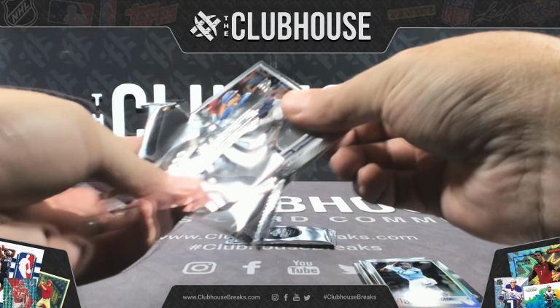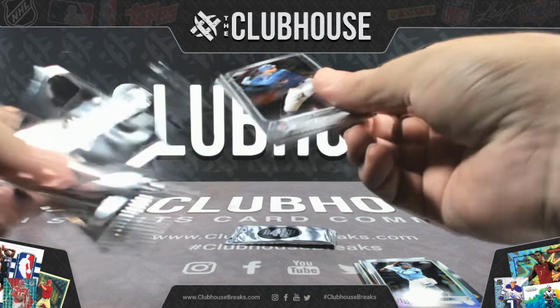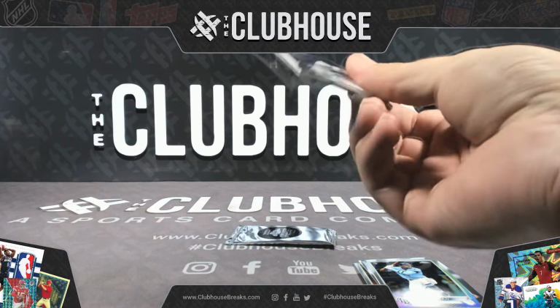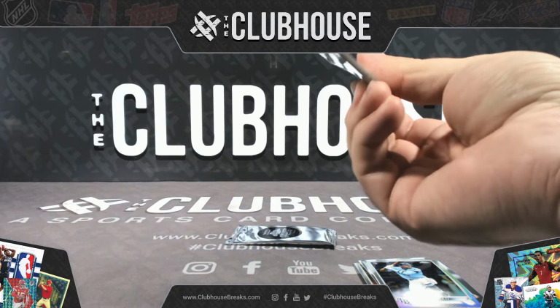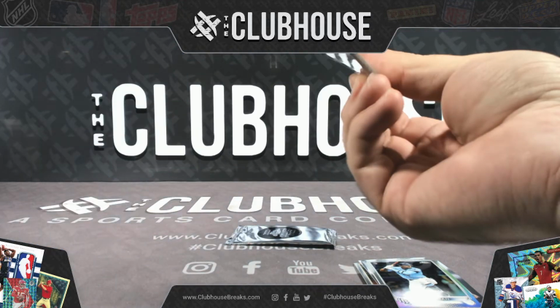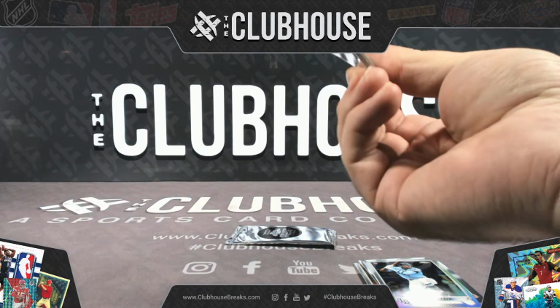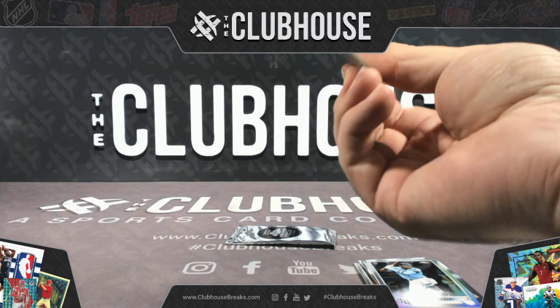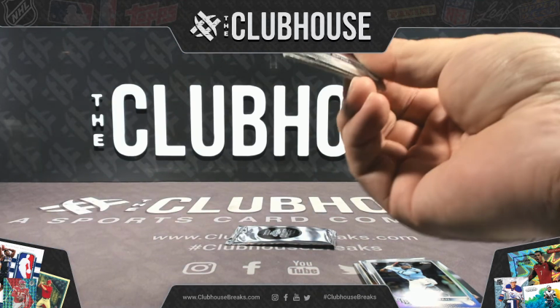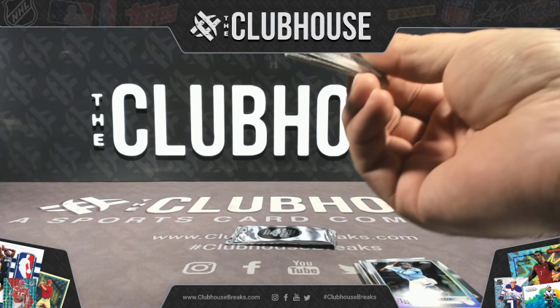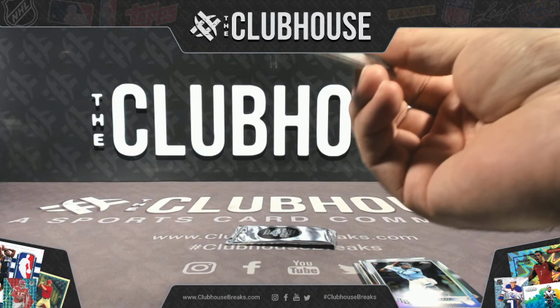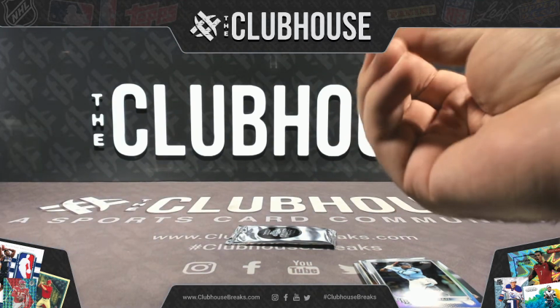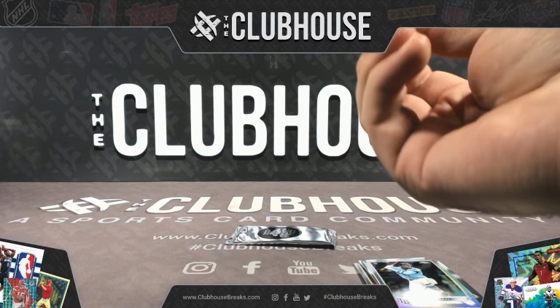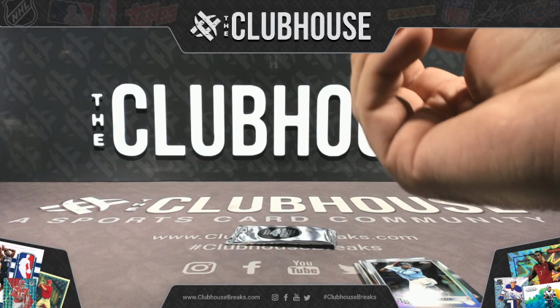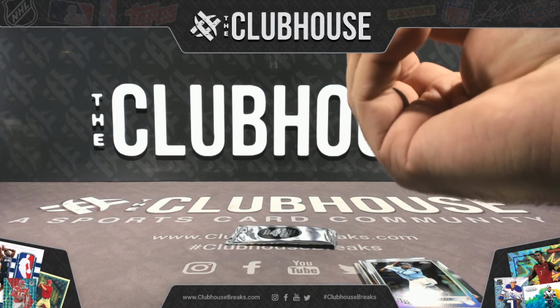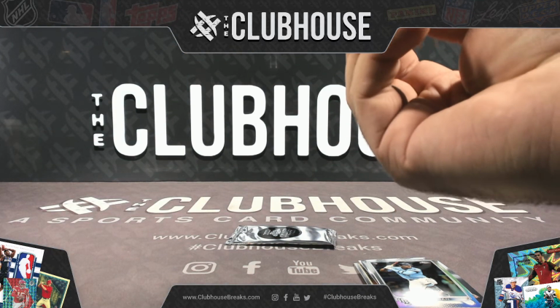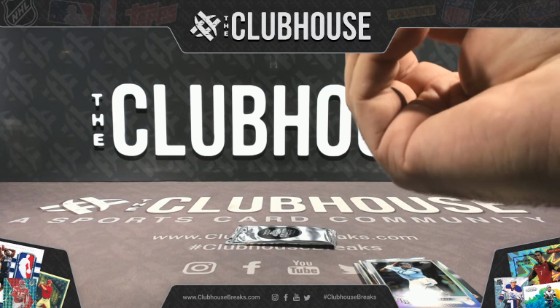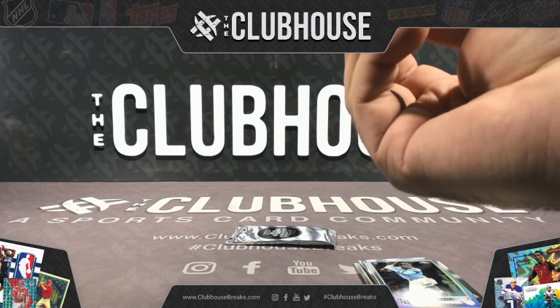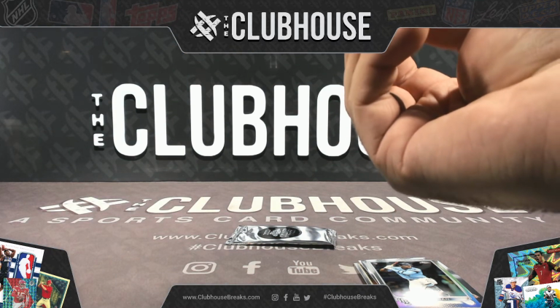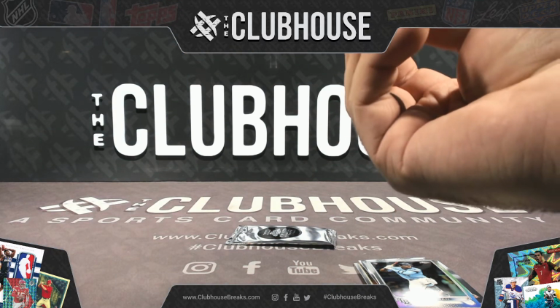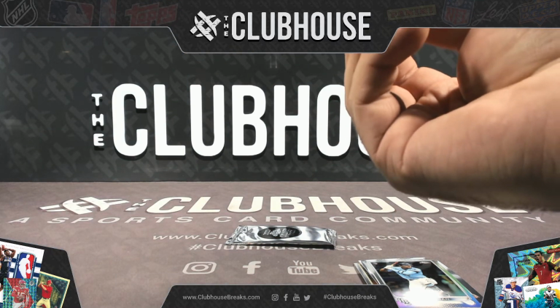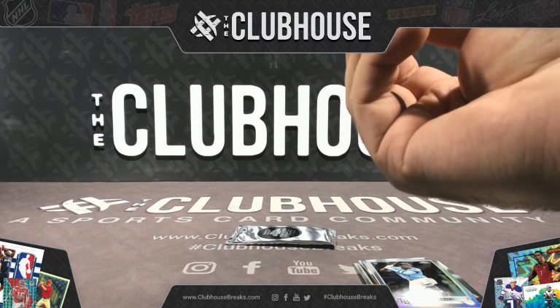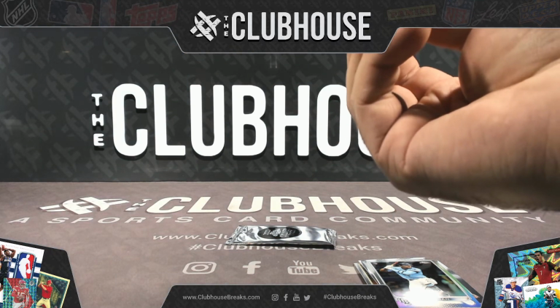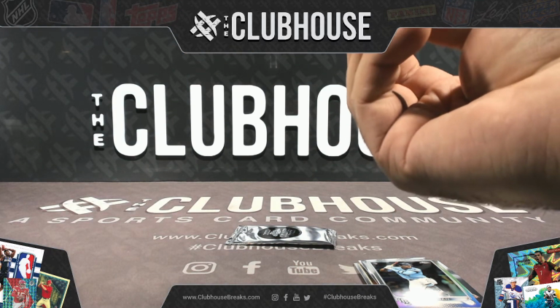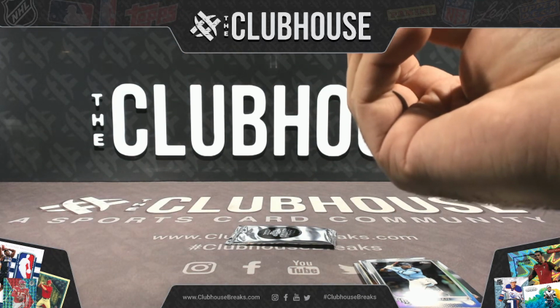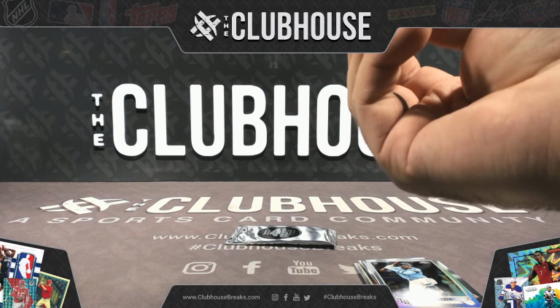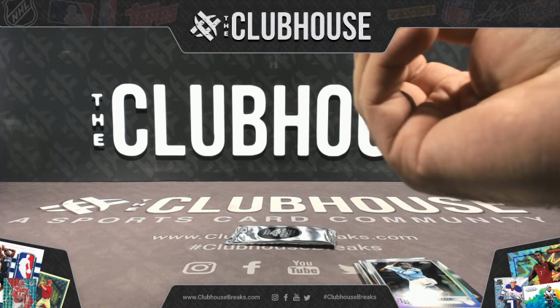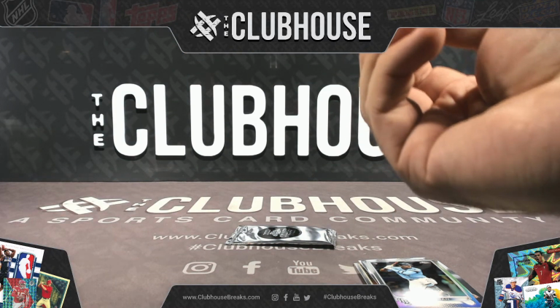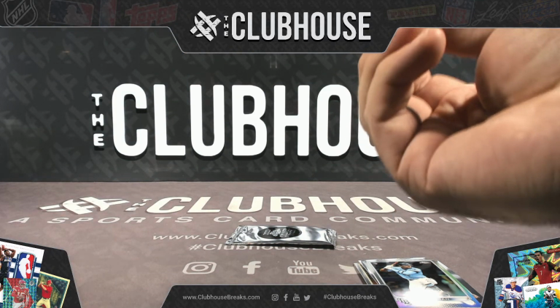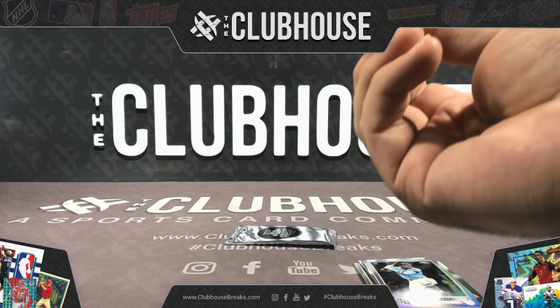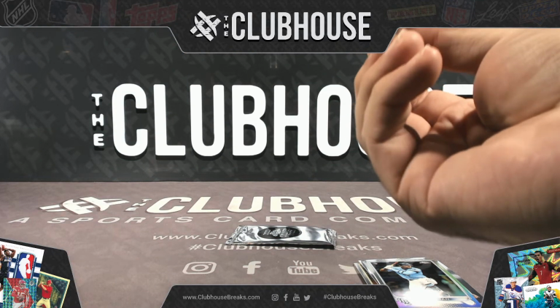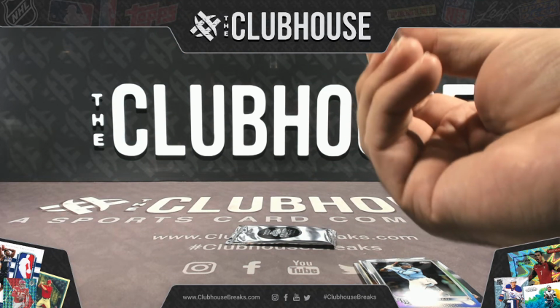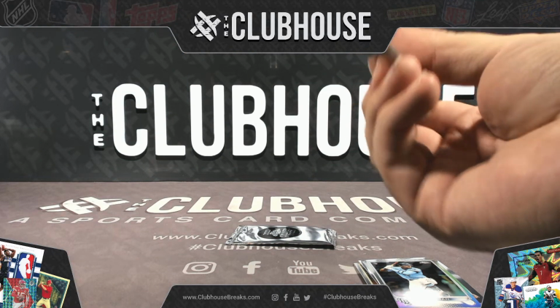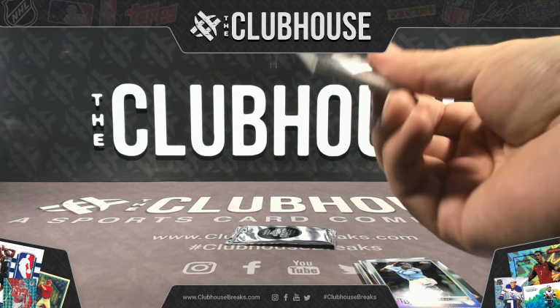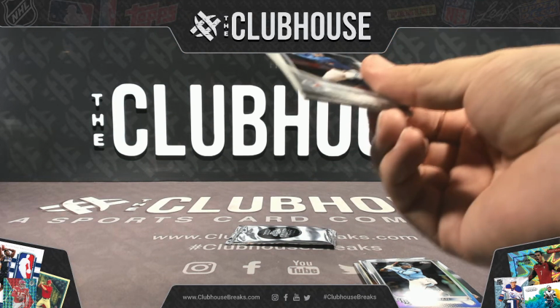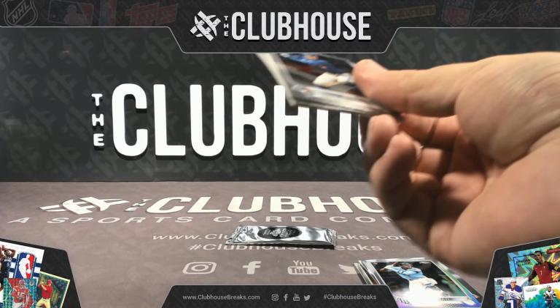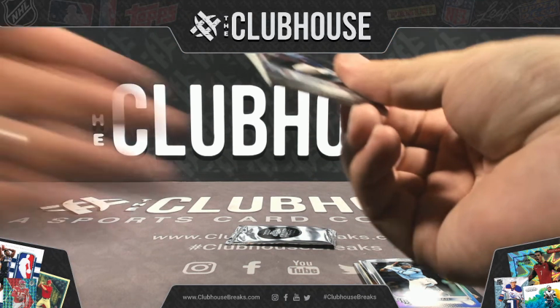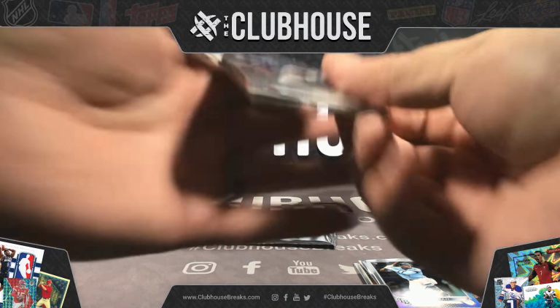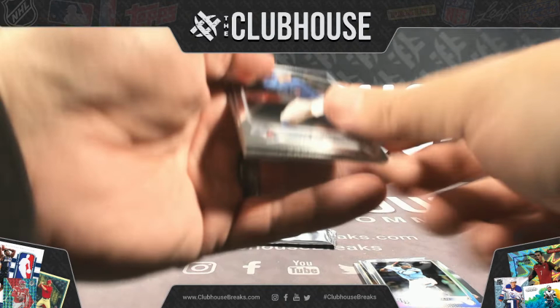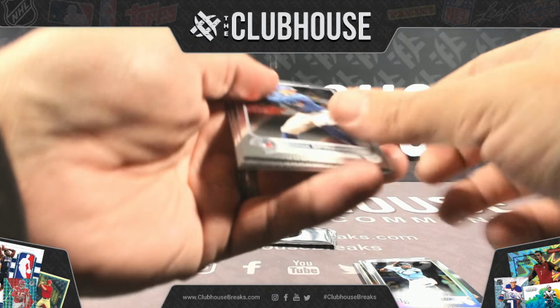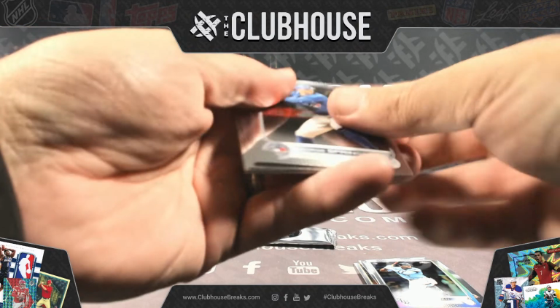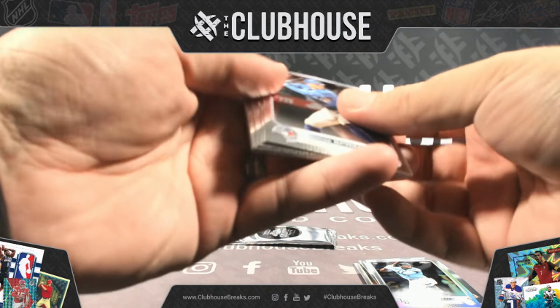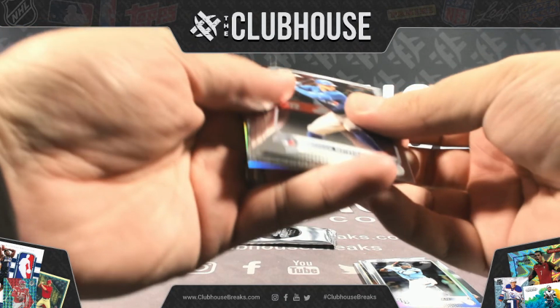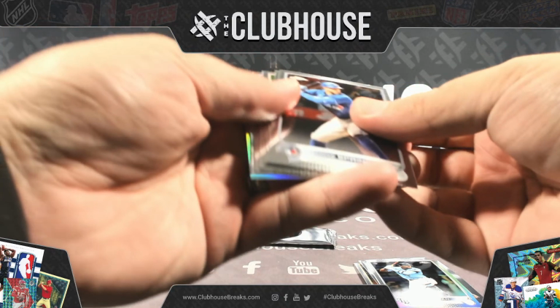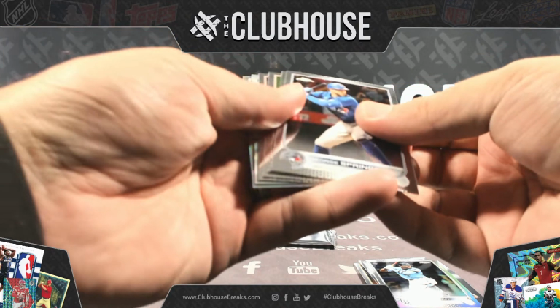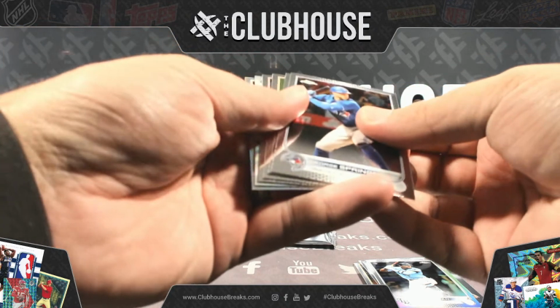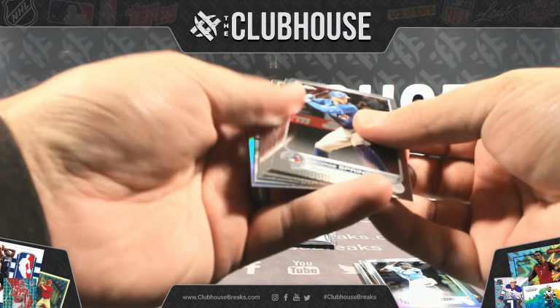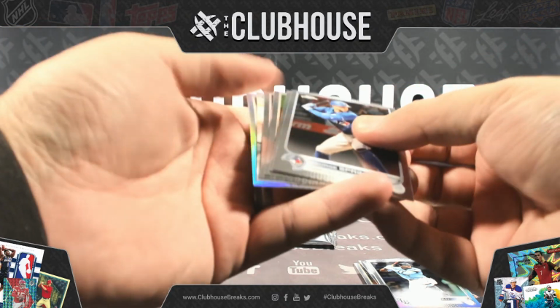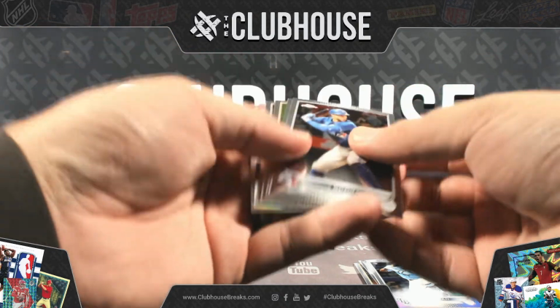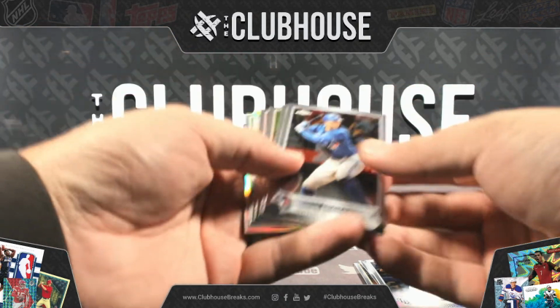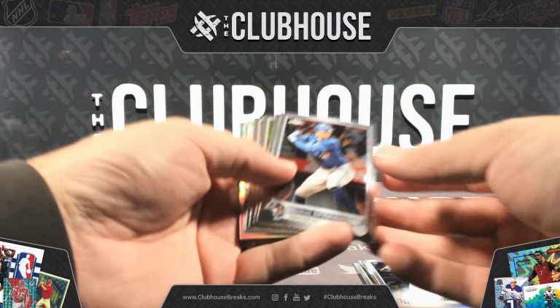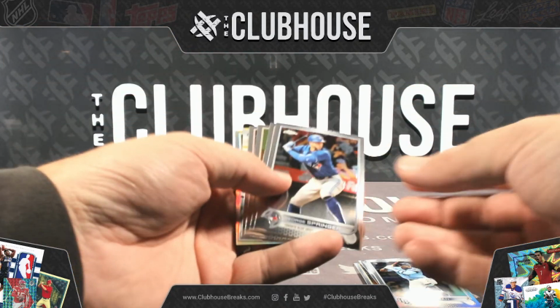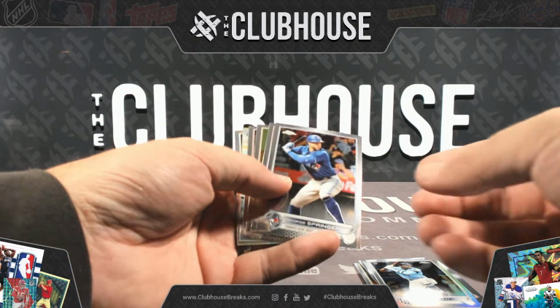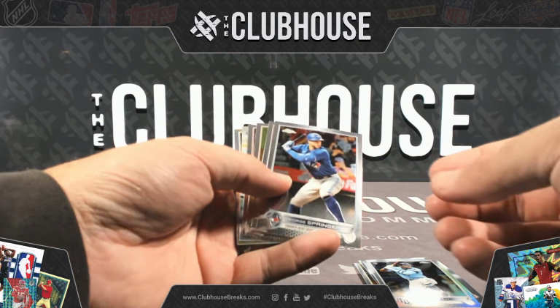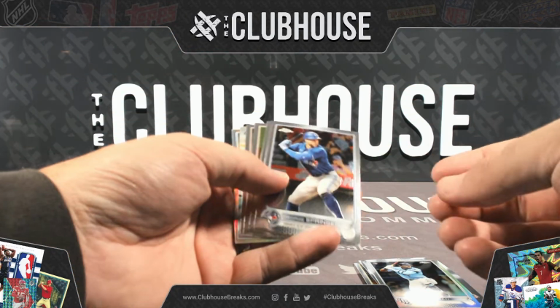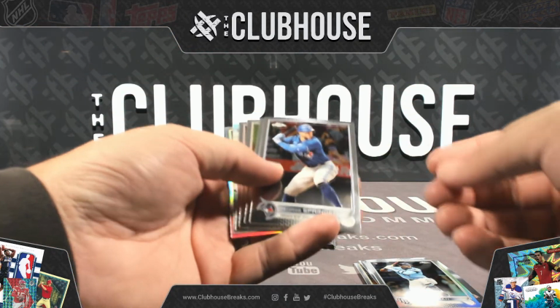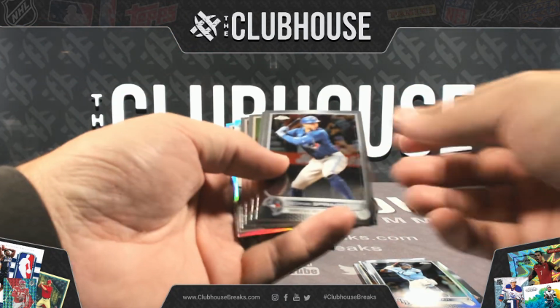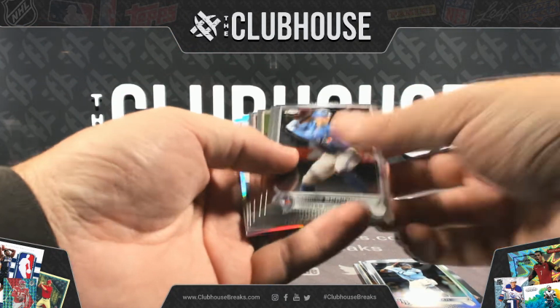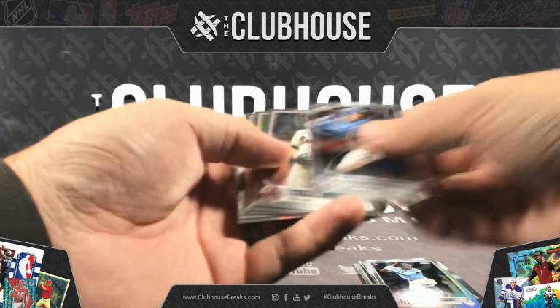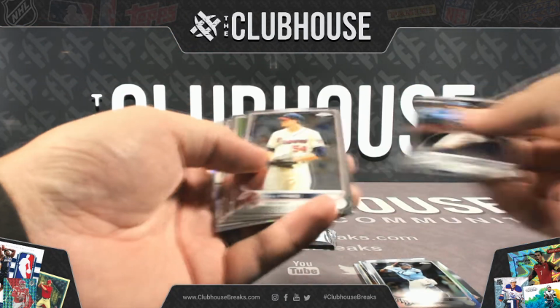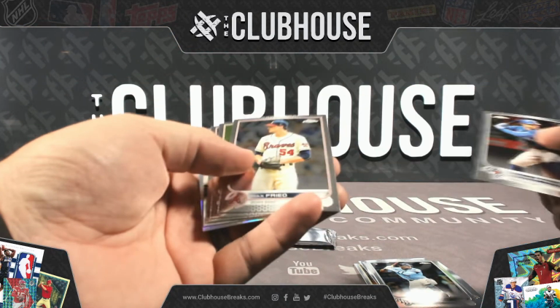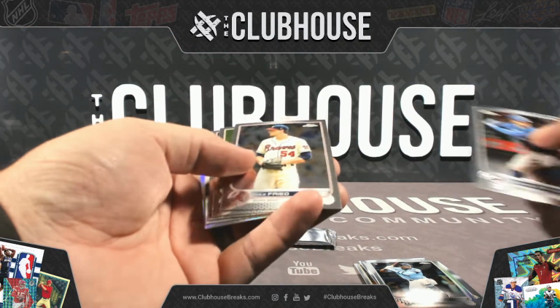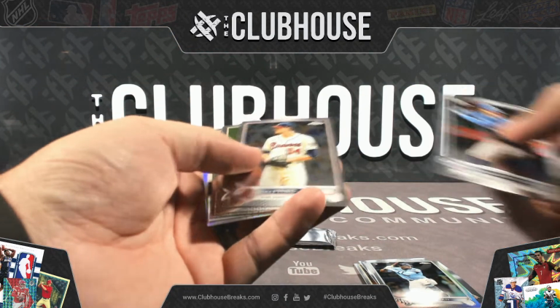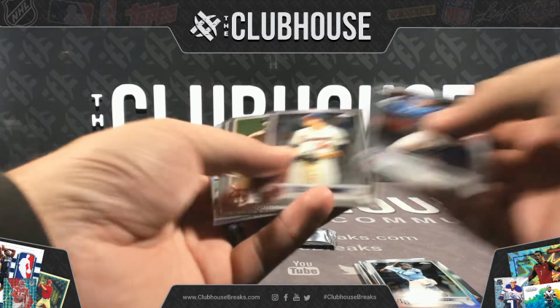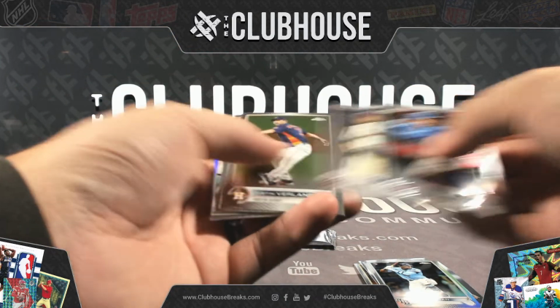This one has too many cards. Yep, that's six cards. Just too many base cards on top.